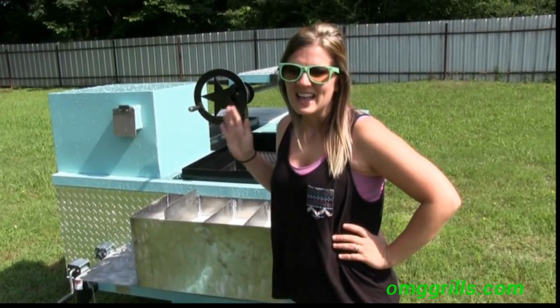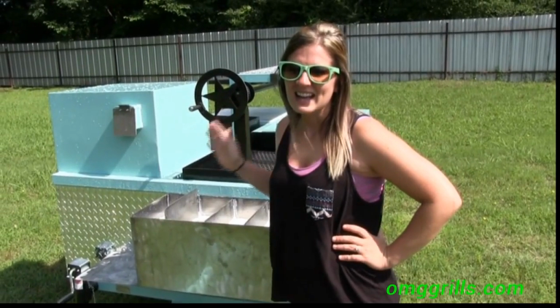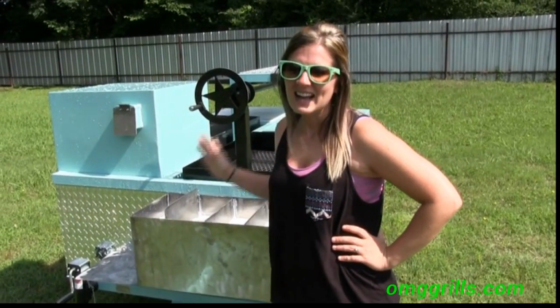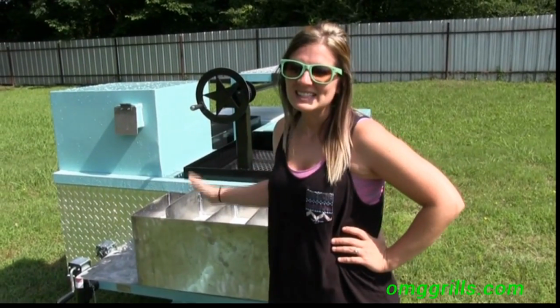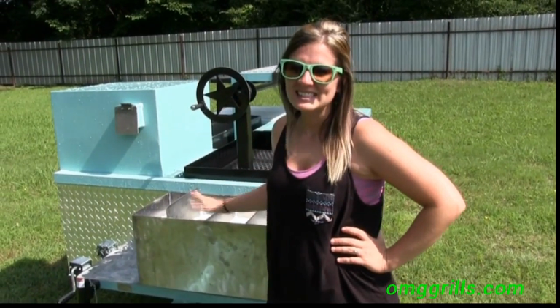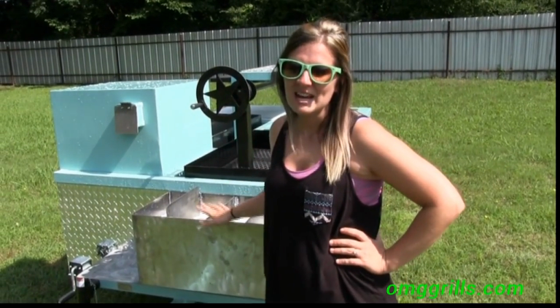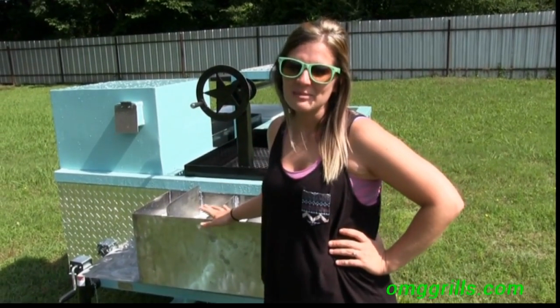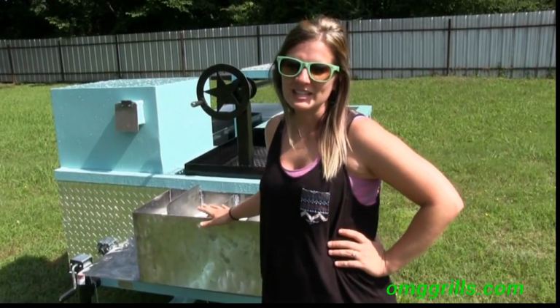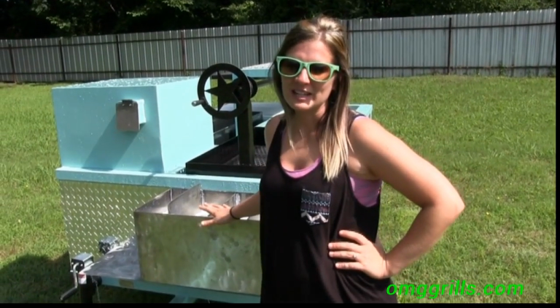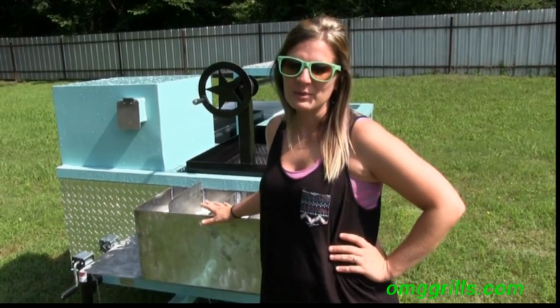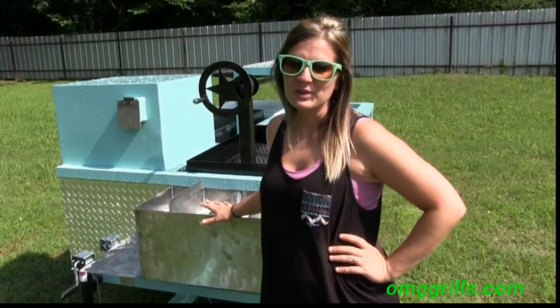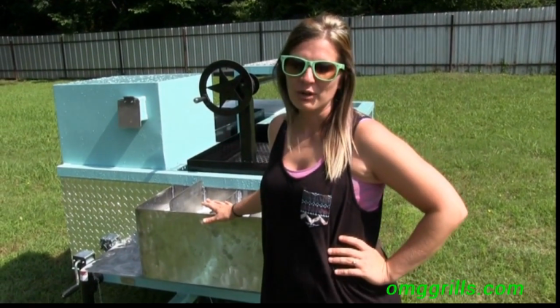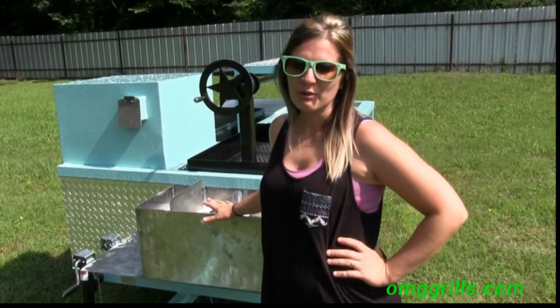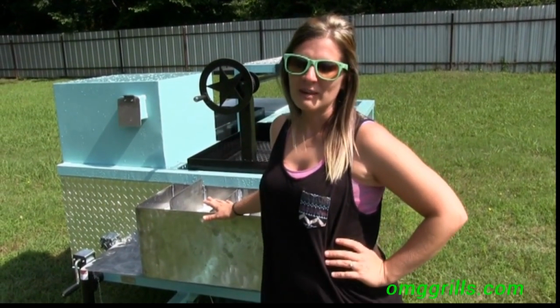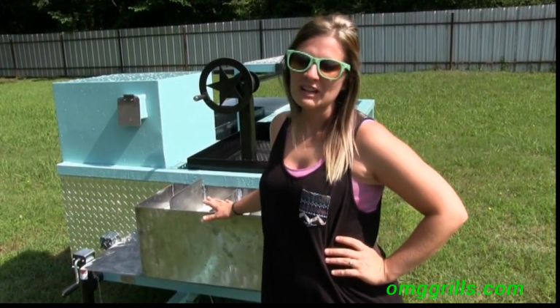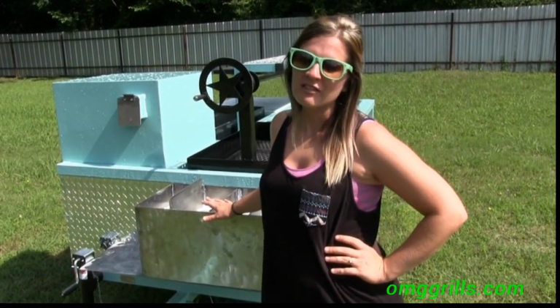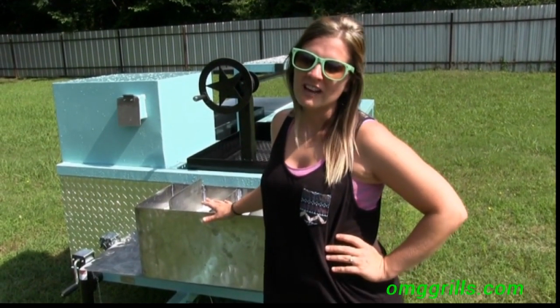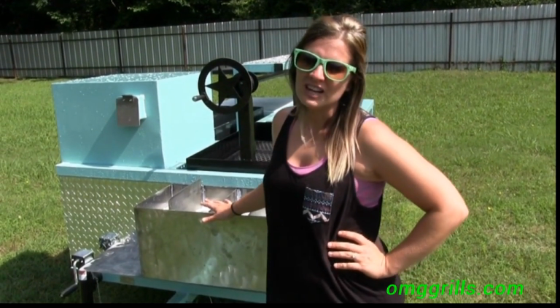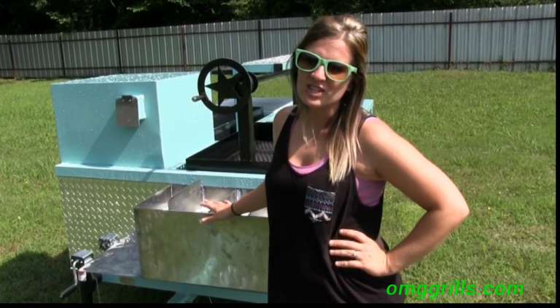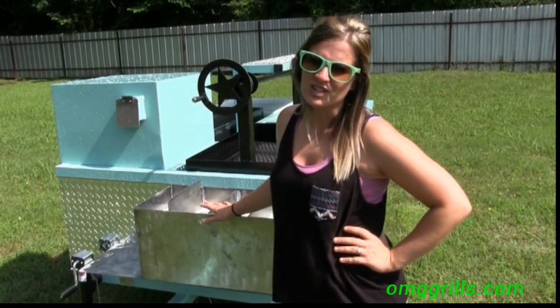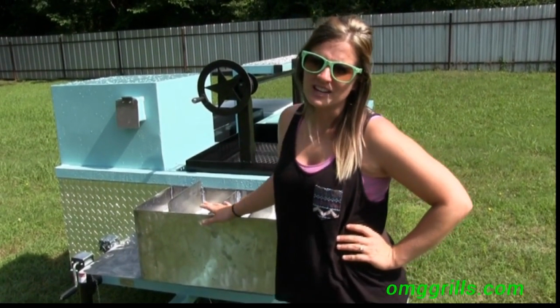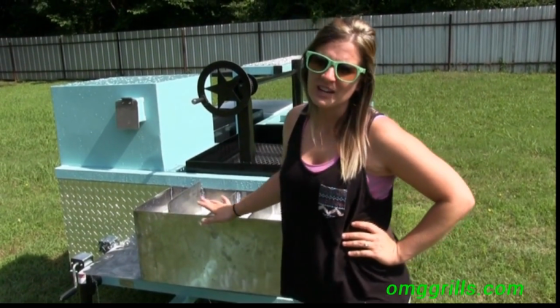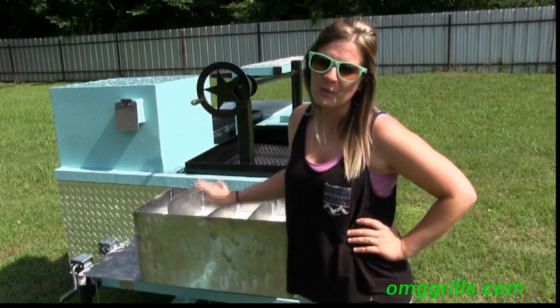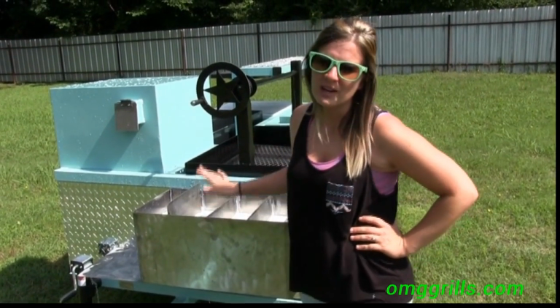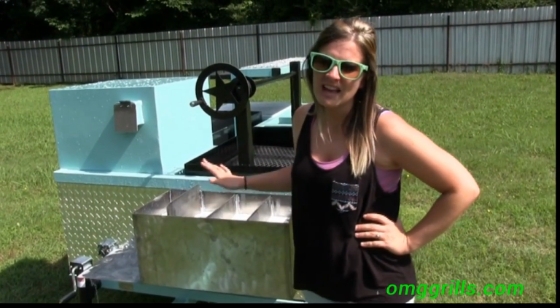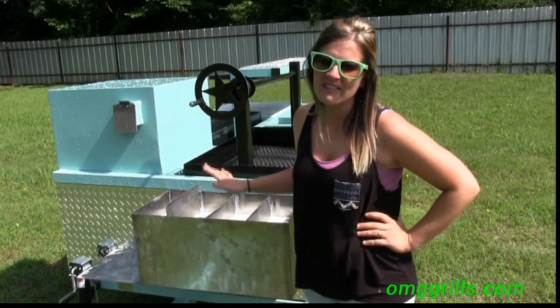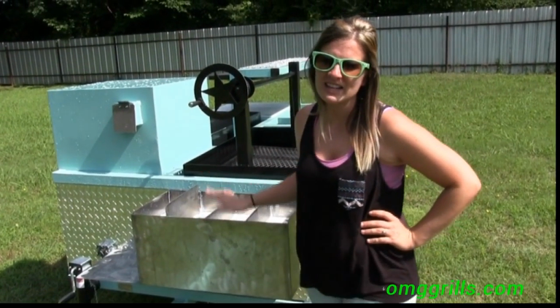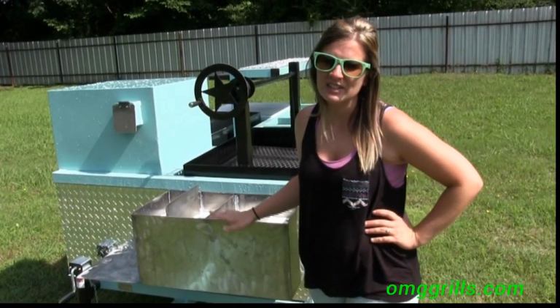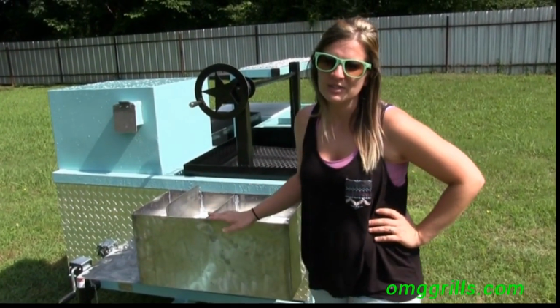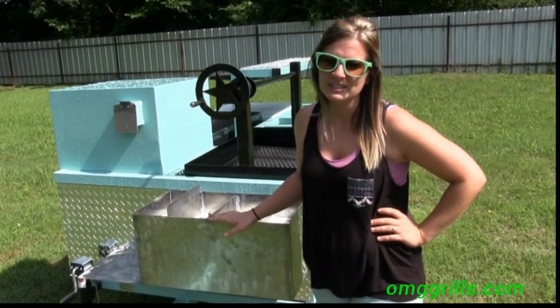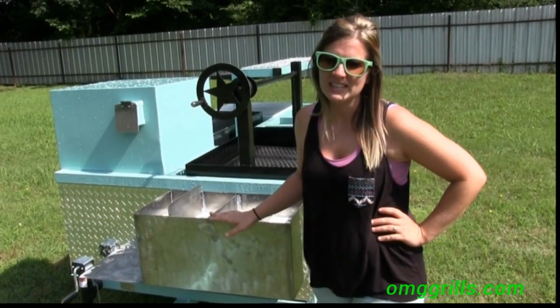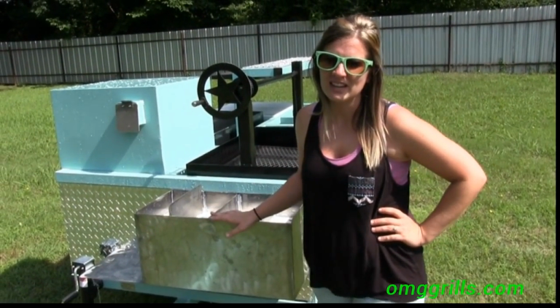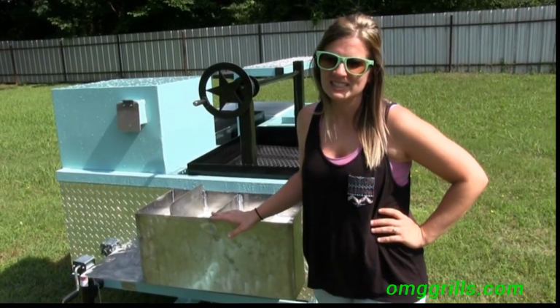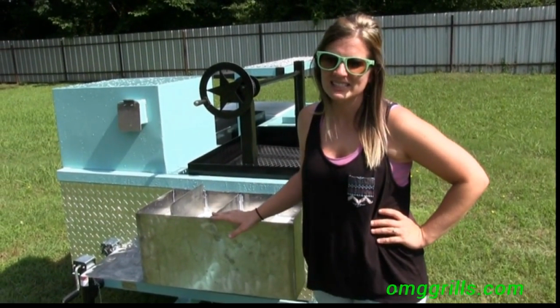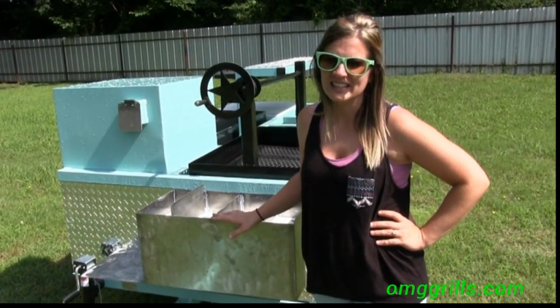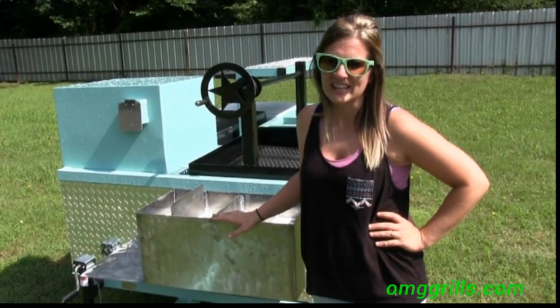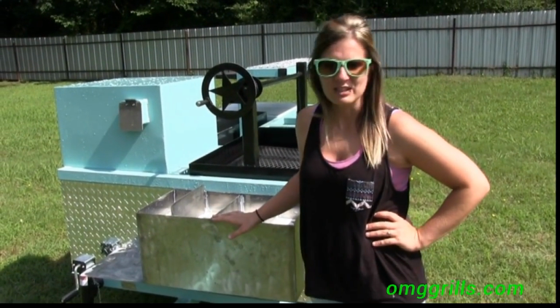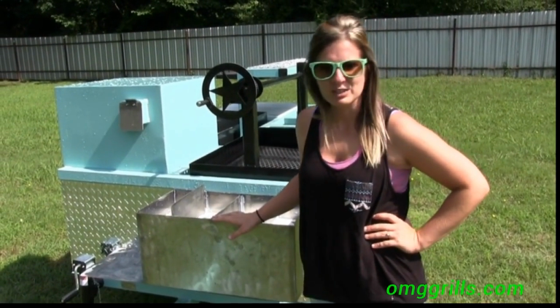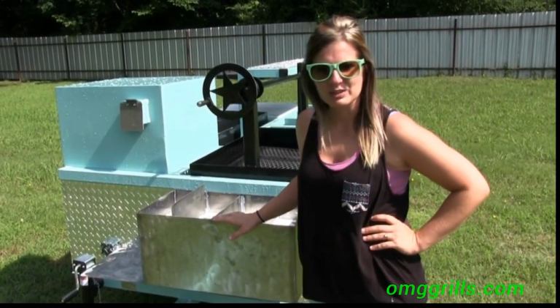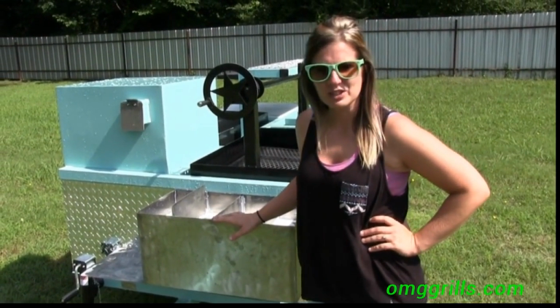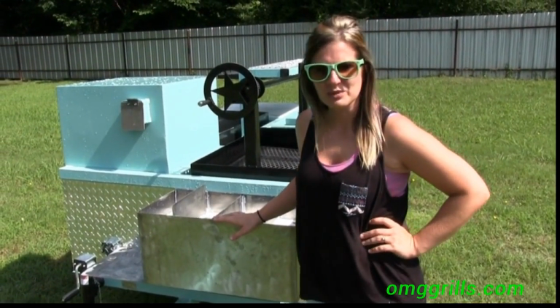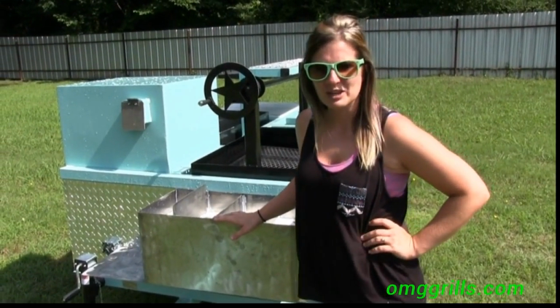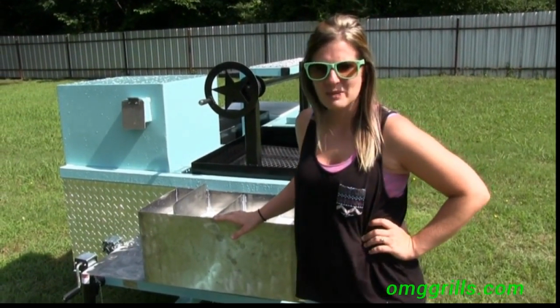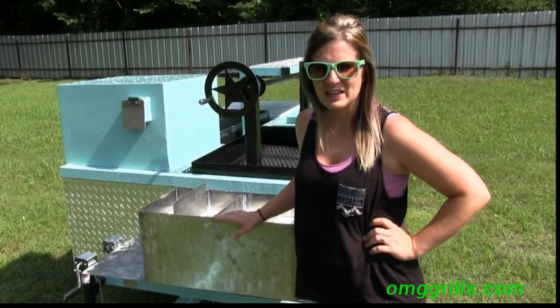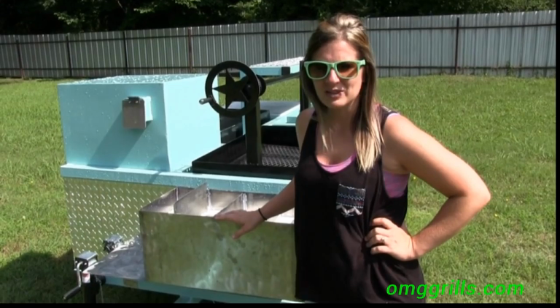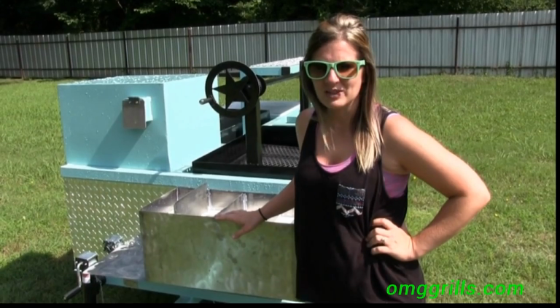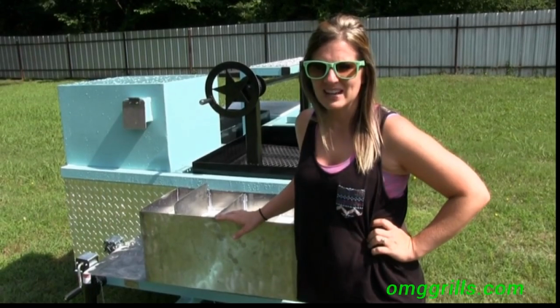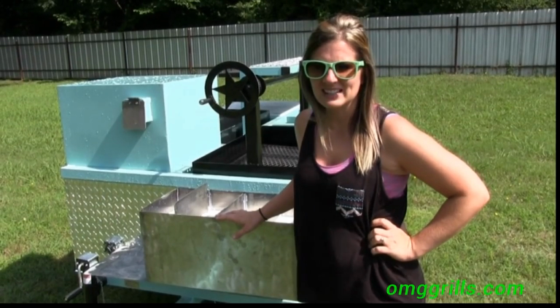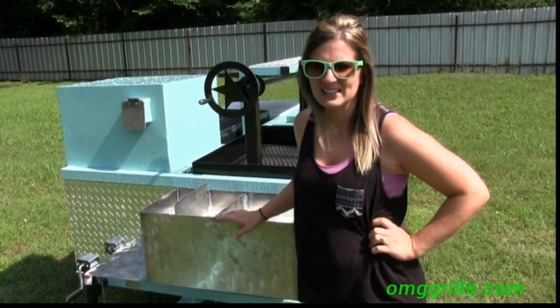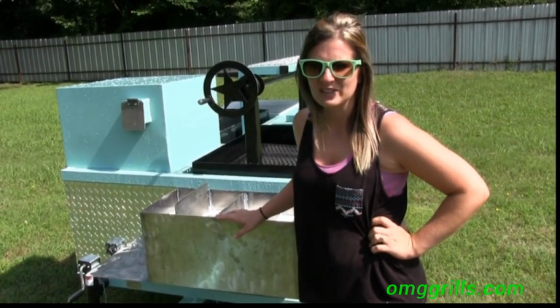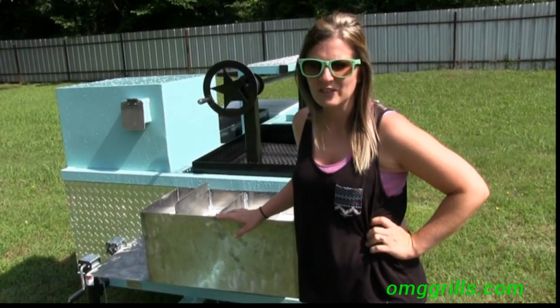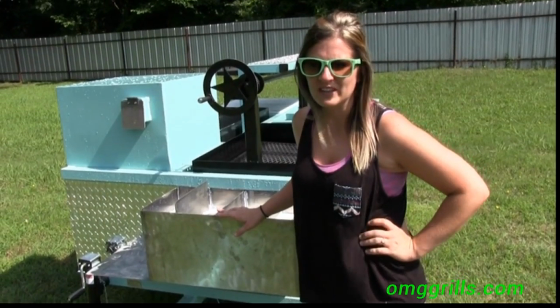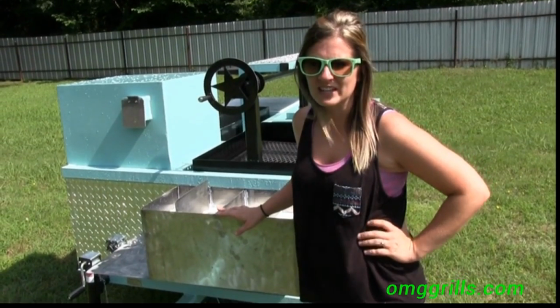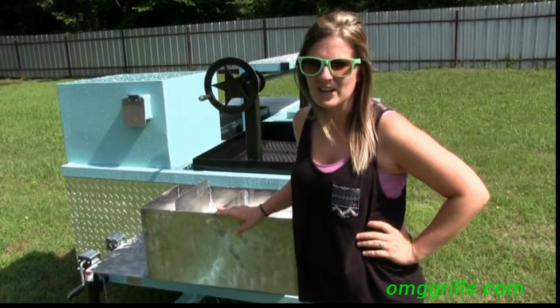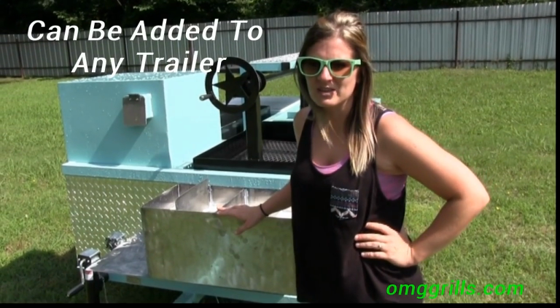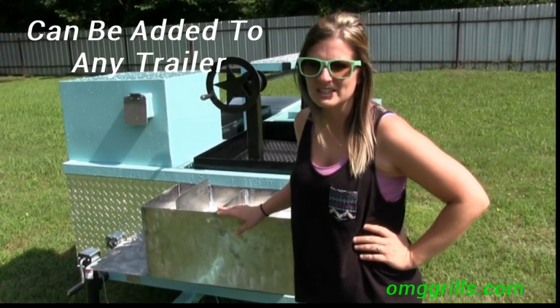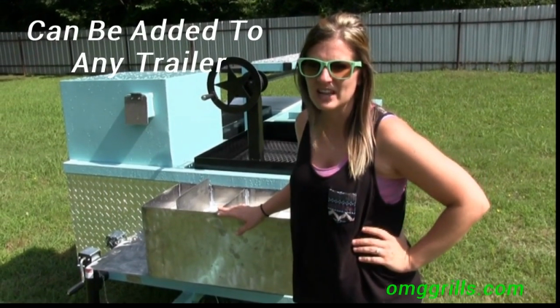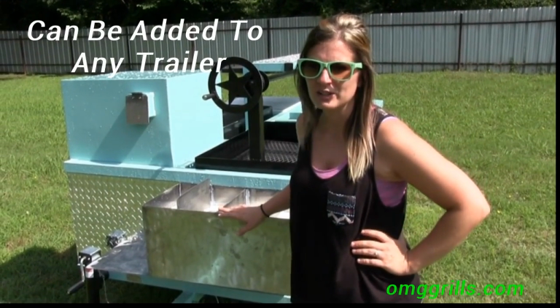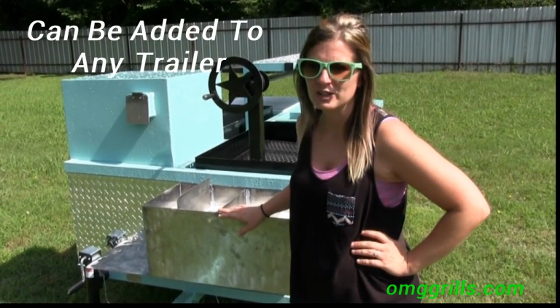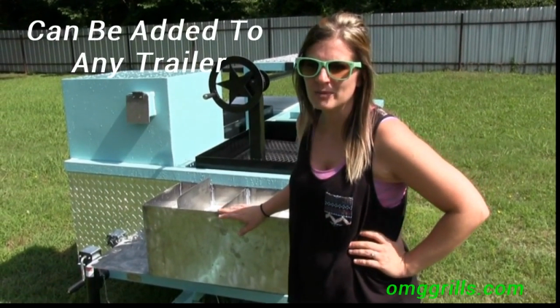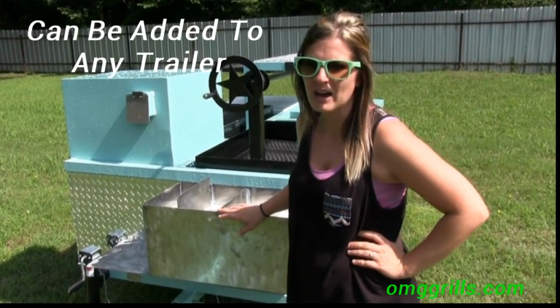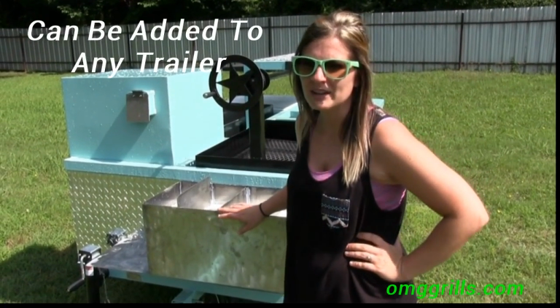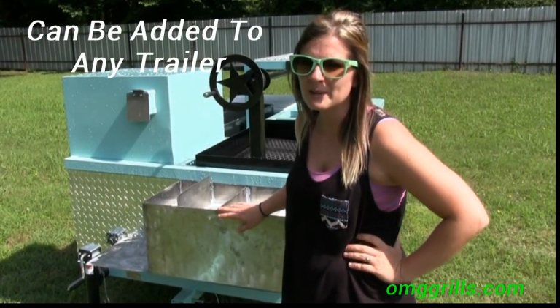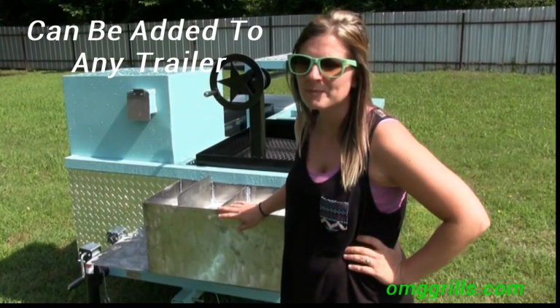Hey guys, Tabitha here with Erwin Manufacturing. We have a new style sink out, so we just wanted to make you guys a little video to tell you about it.